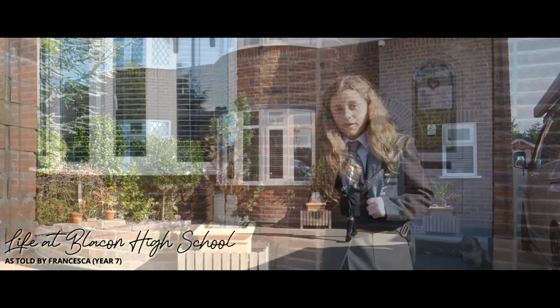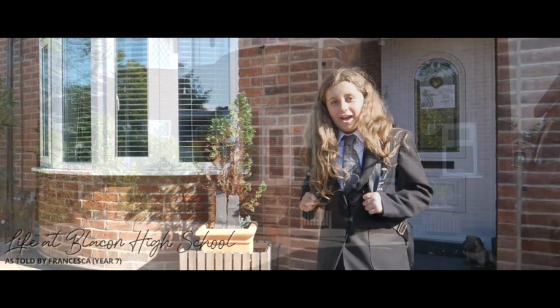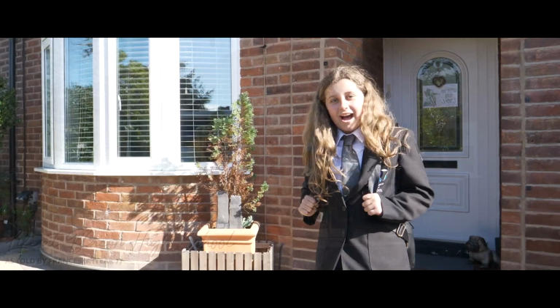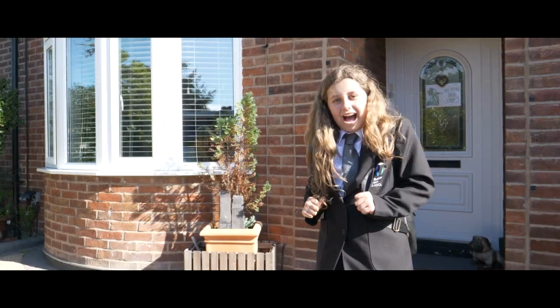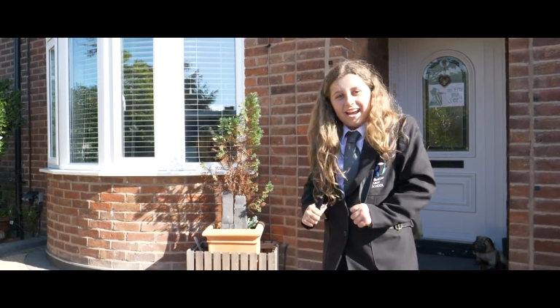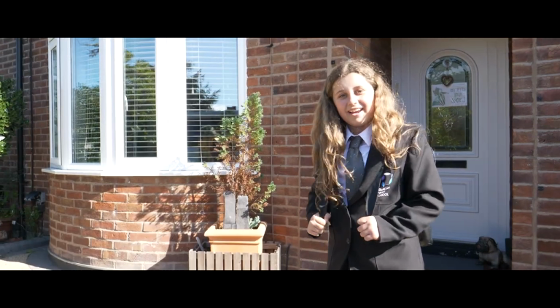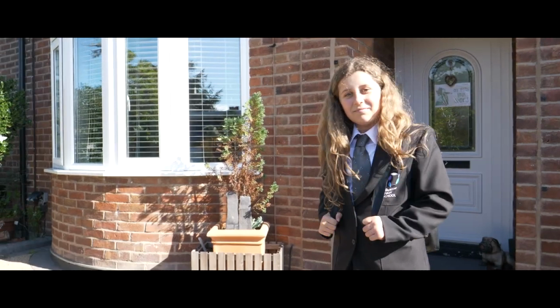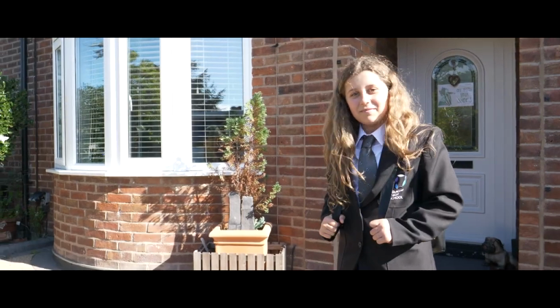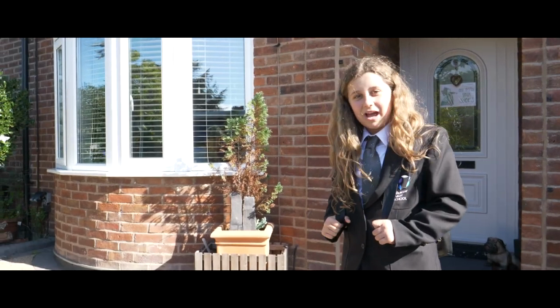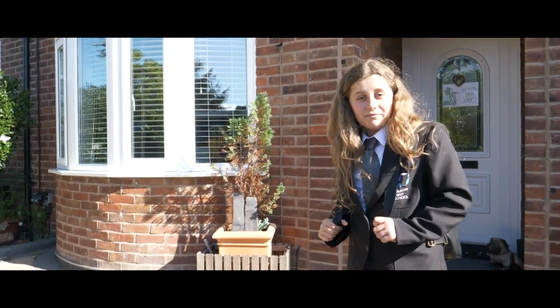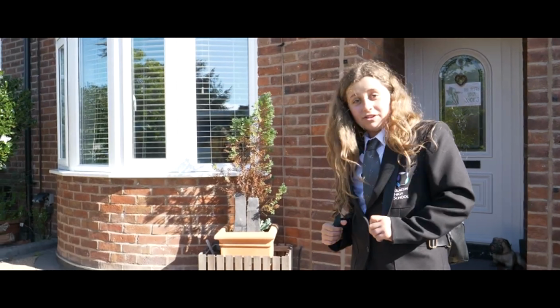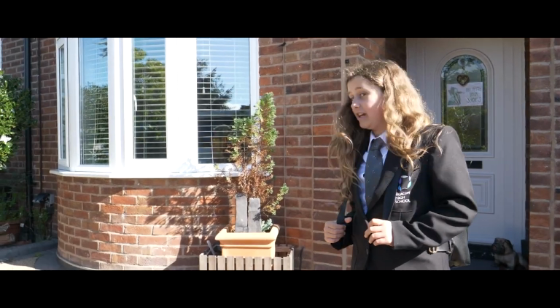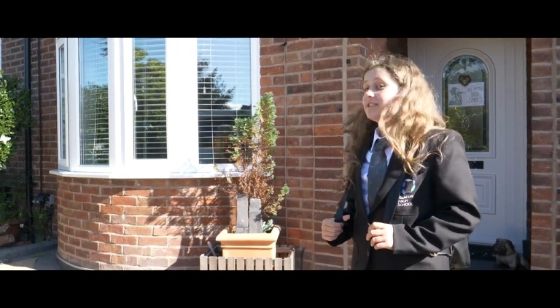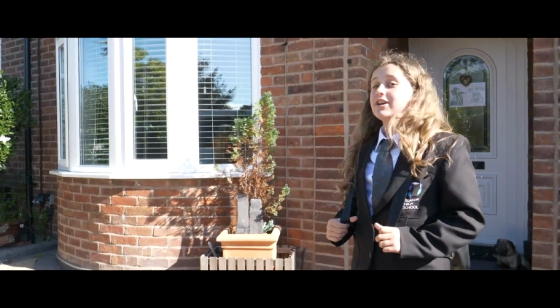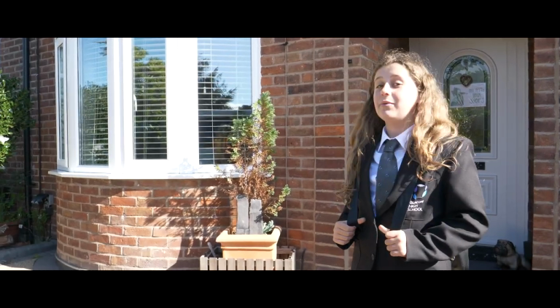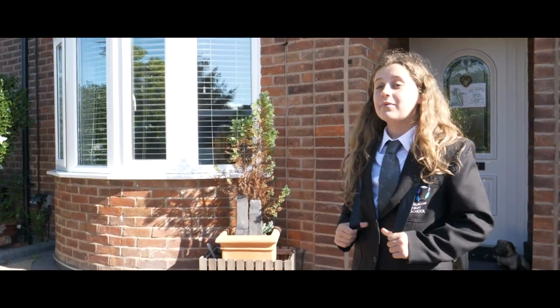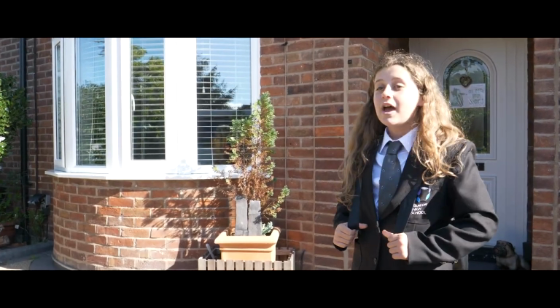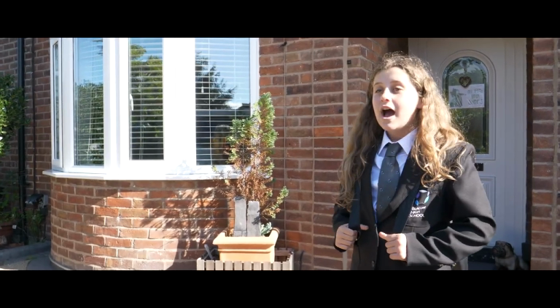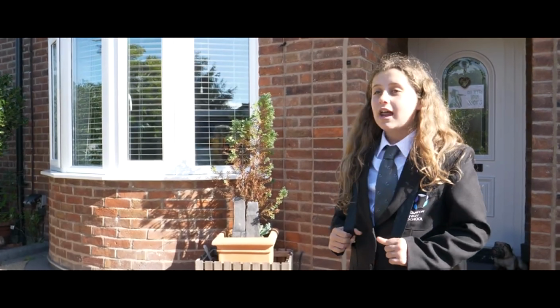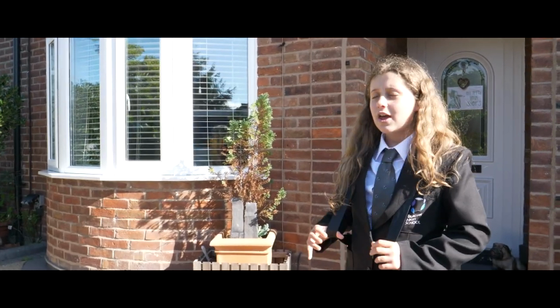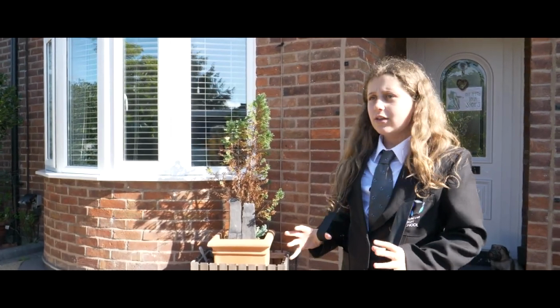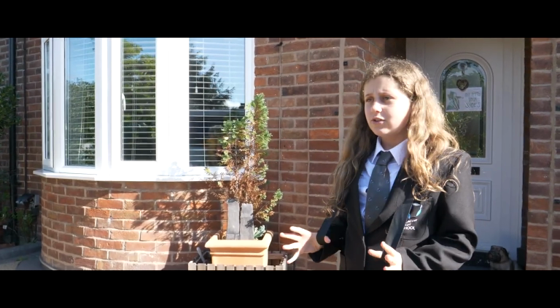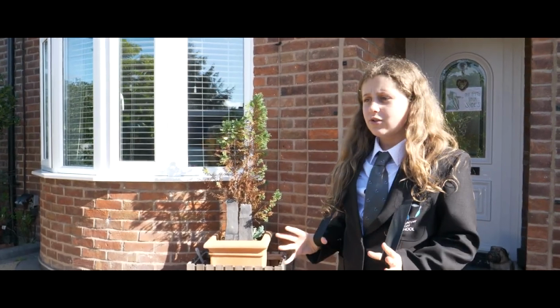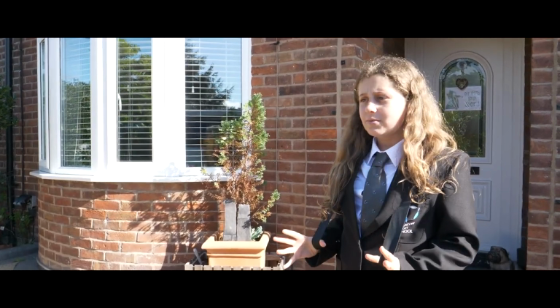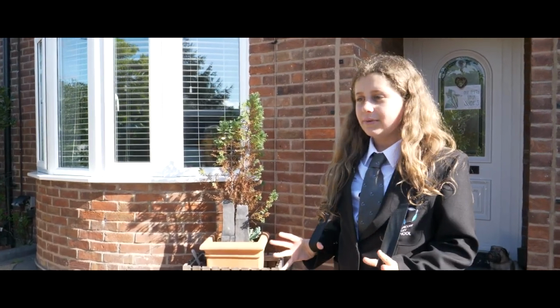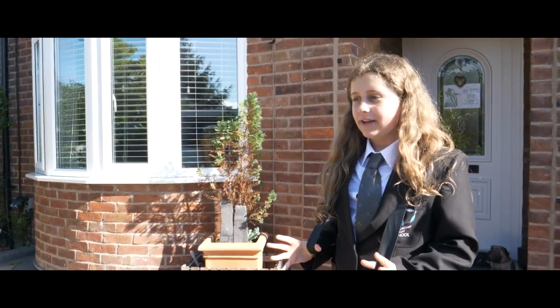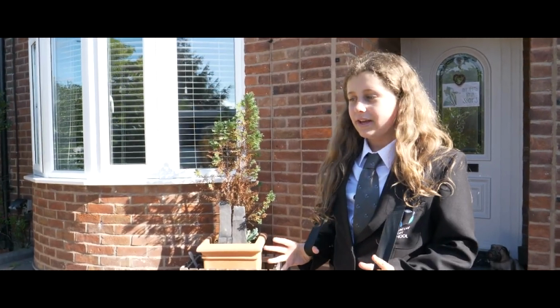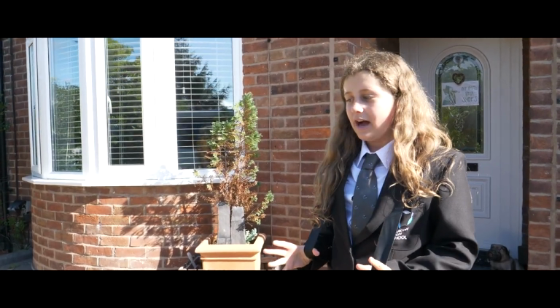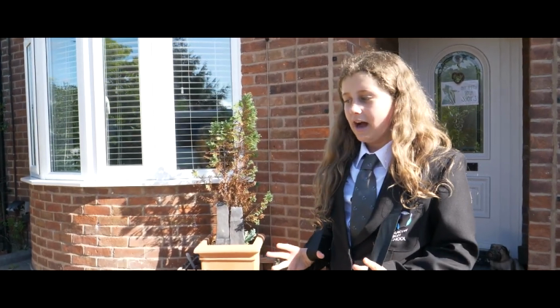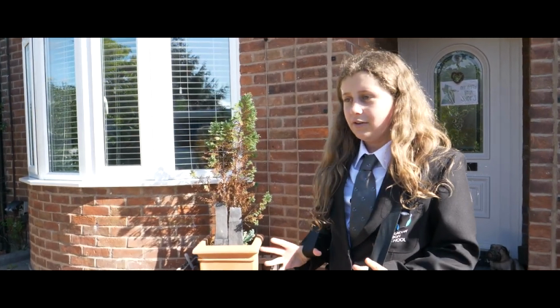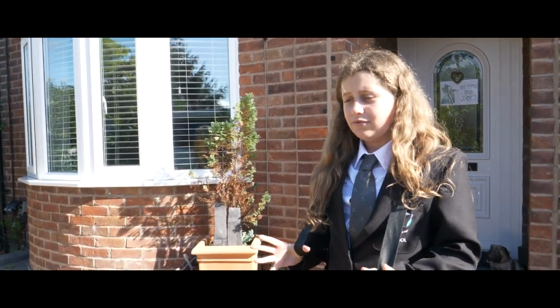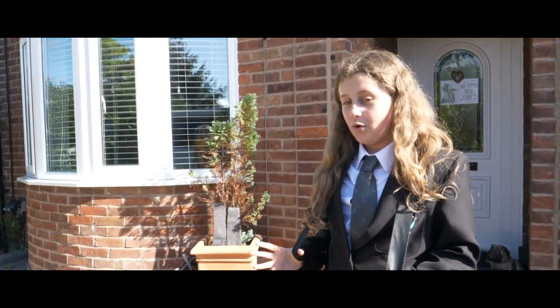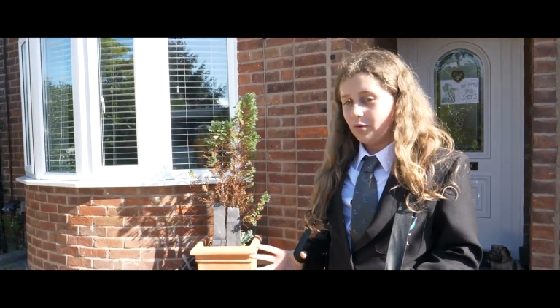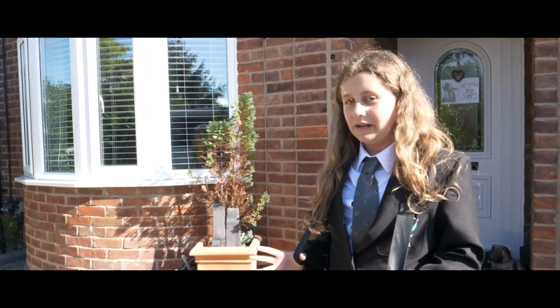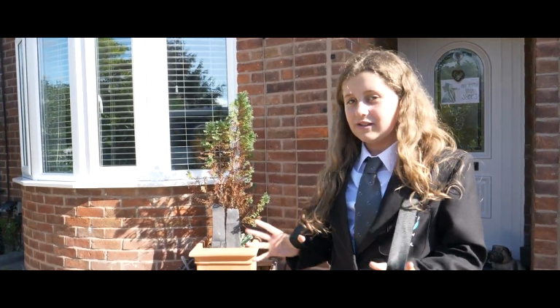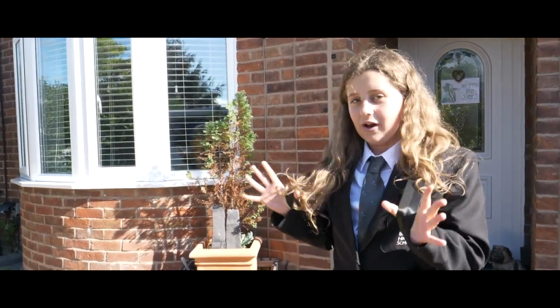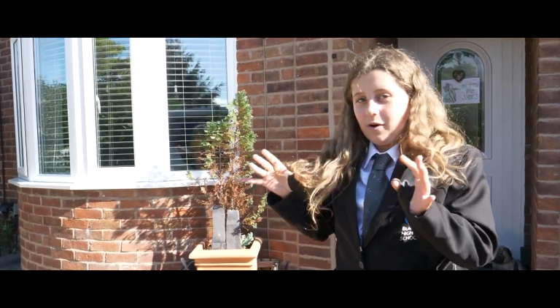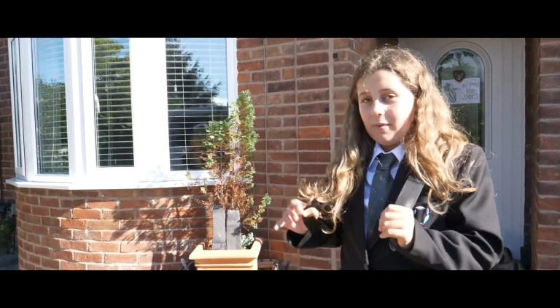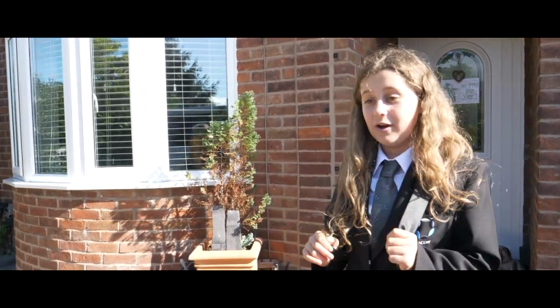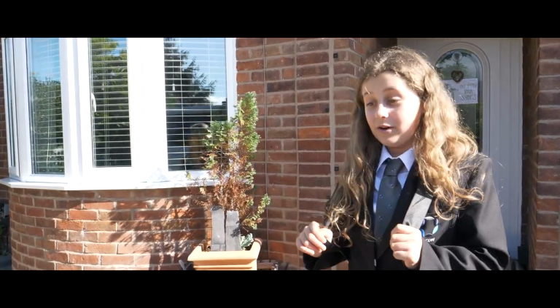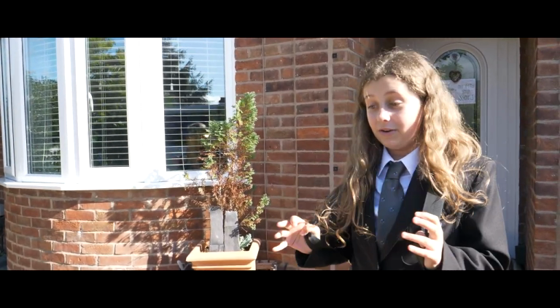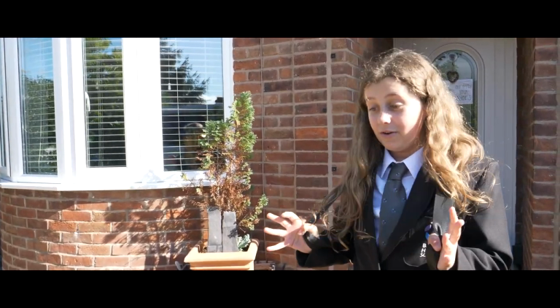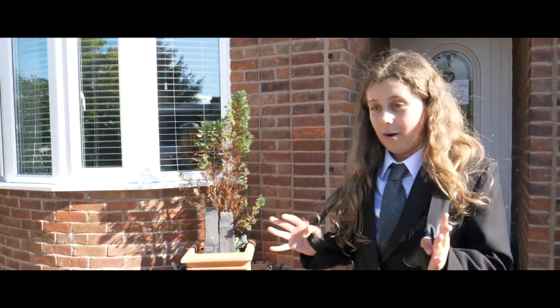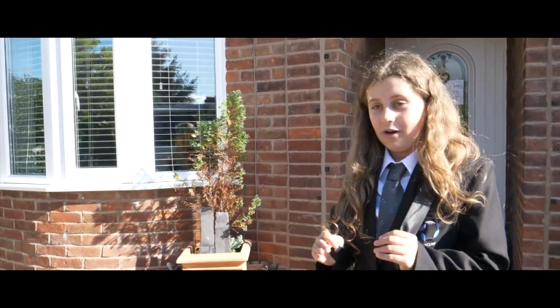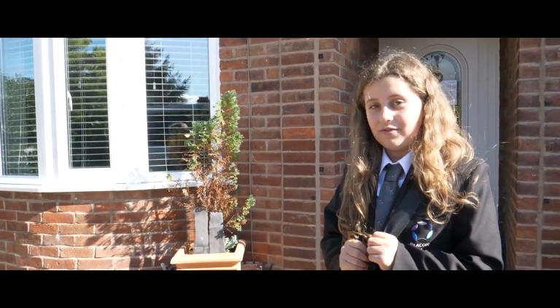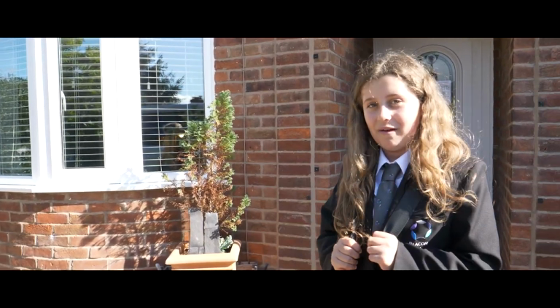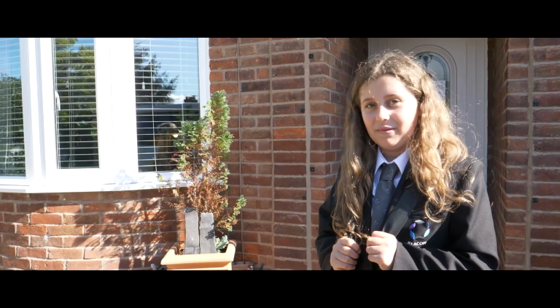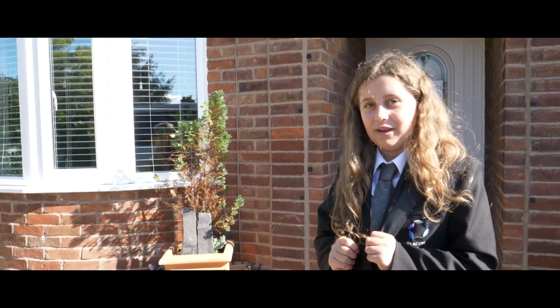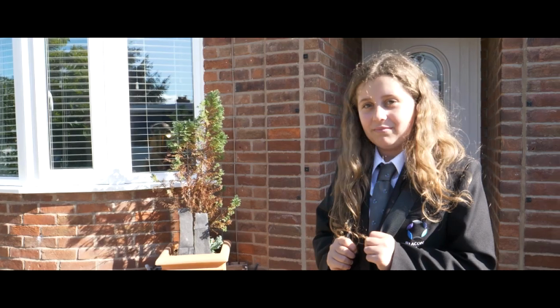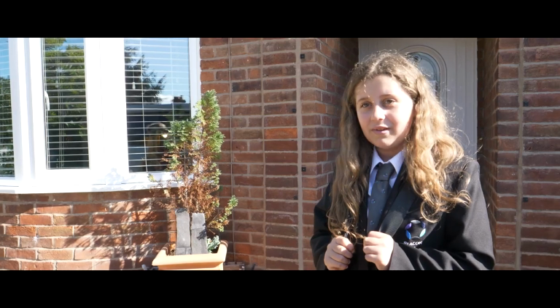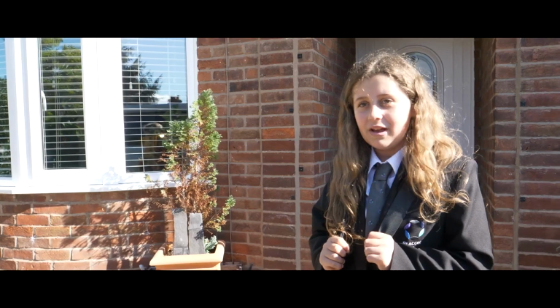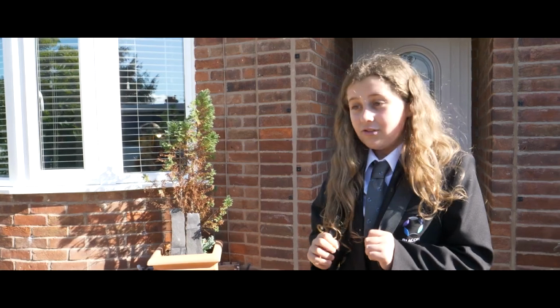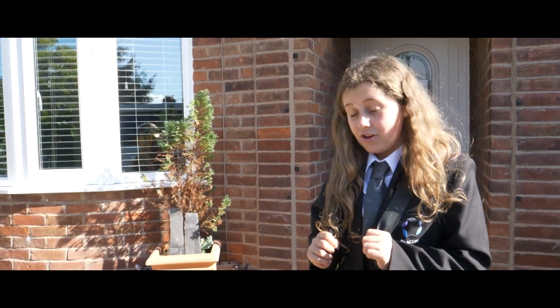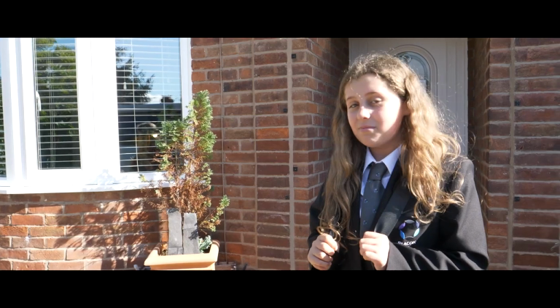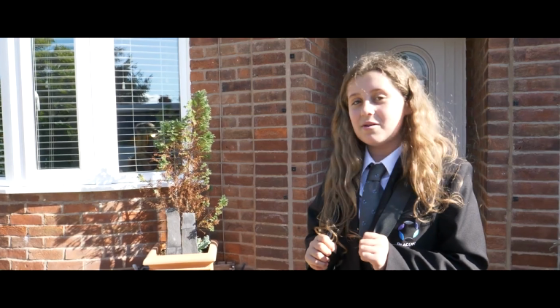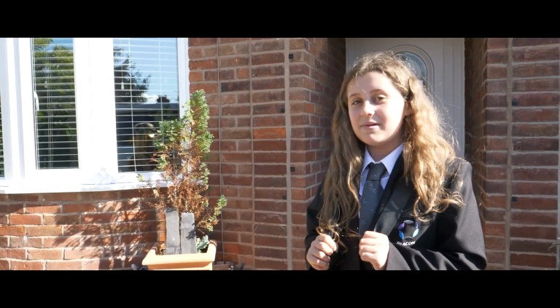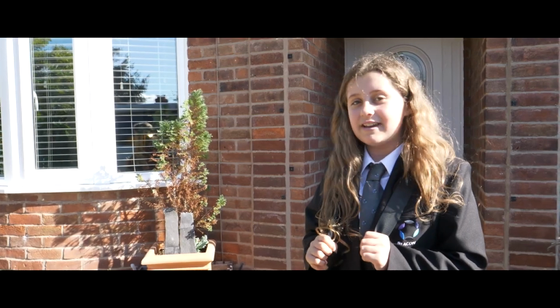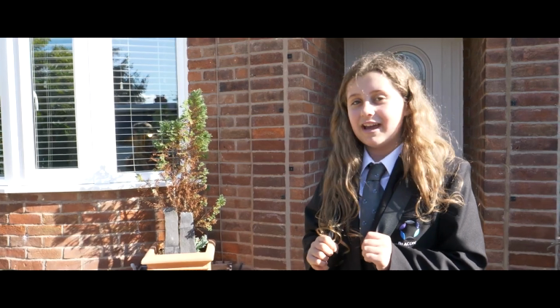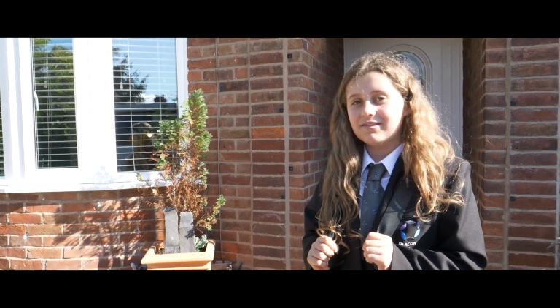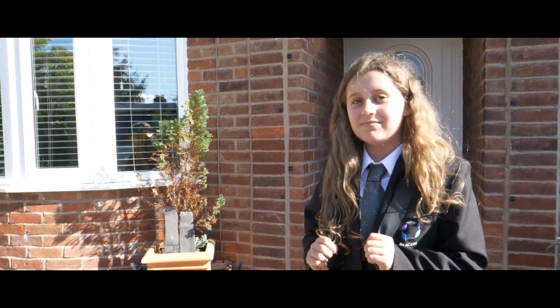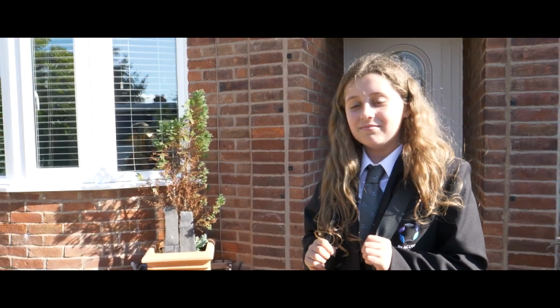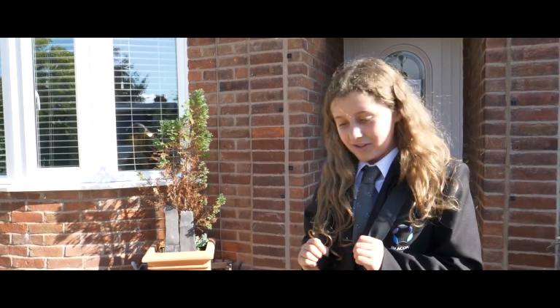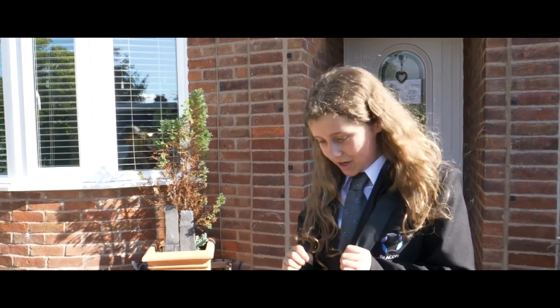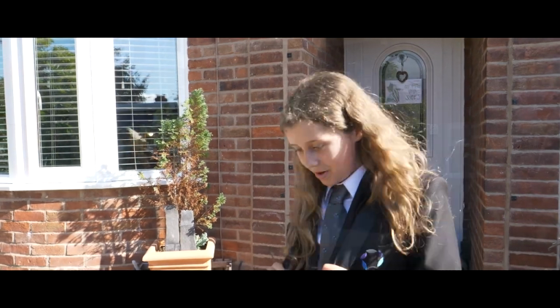Hi, I'm Francesca, and I only joined Blakeham High four weeks ago, but I already feel part of the family. Join me on my day. Let's go!